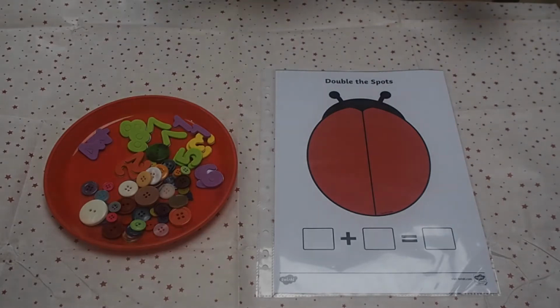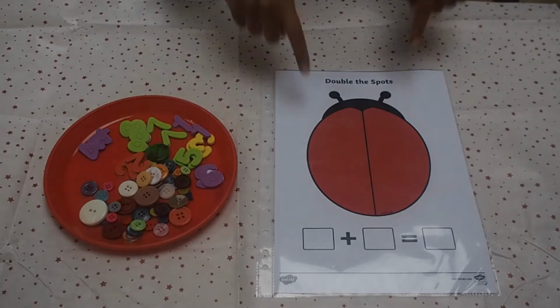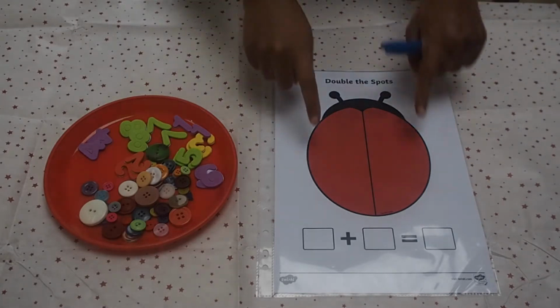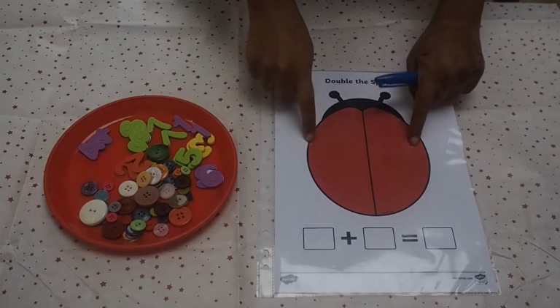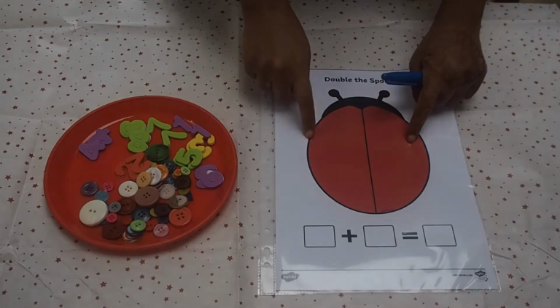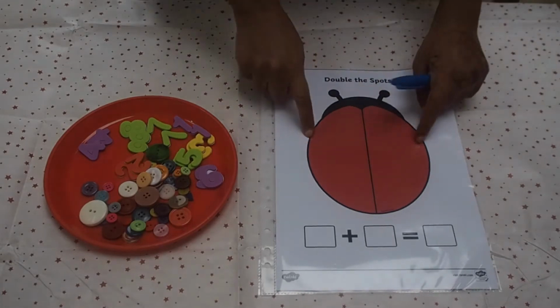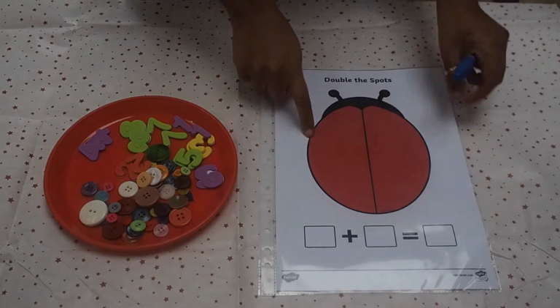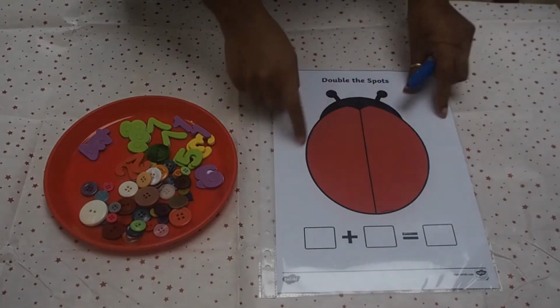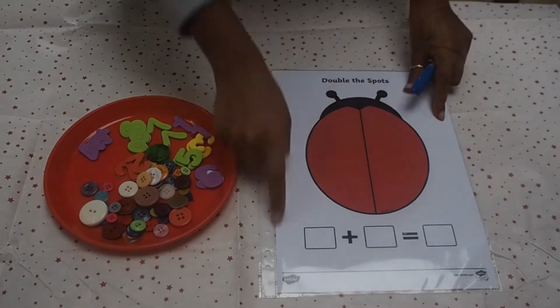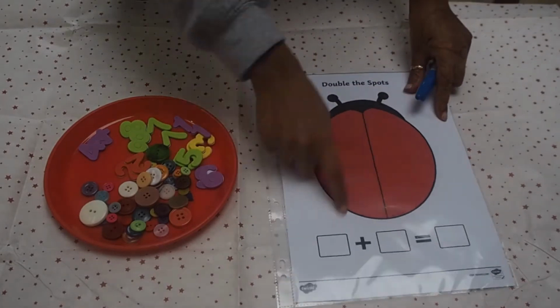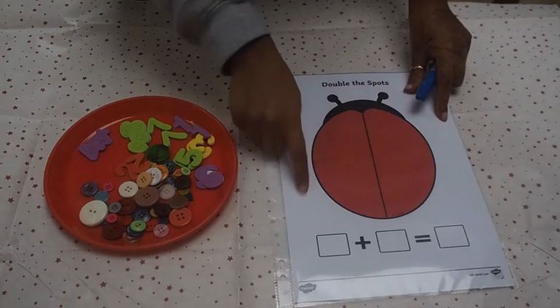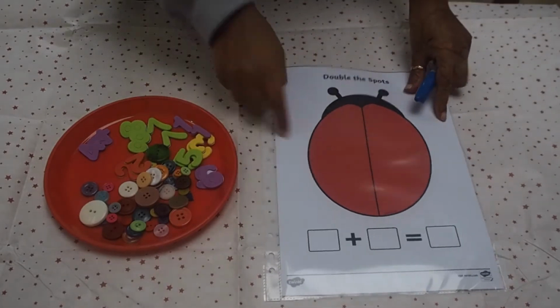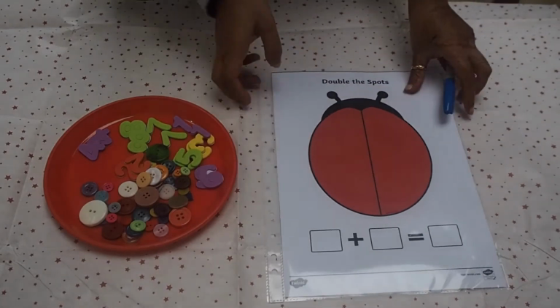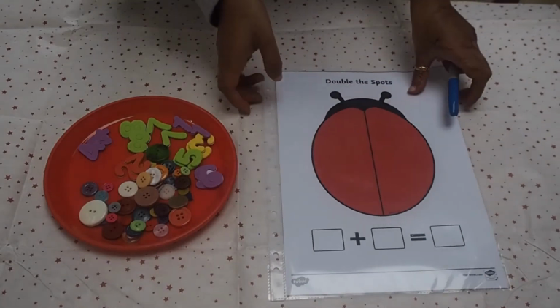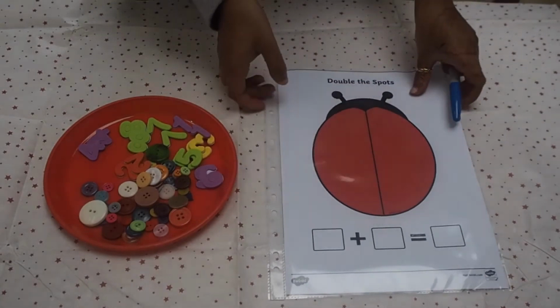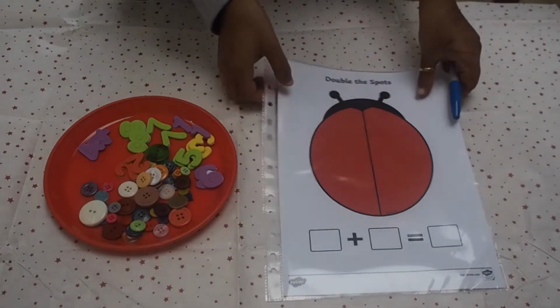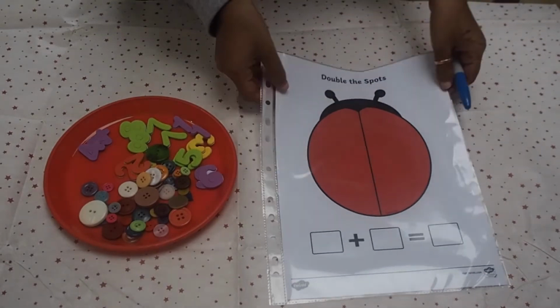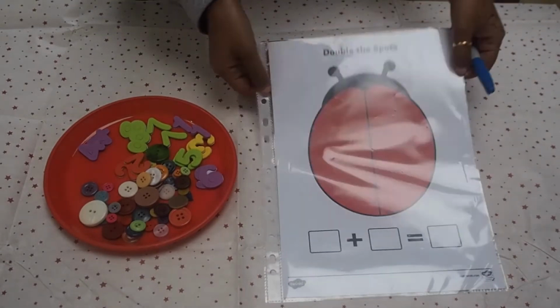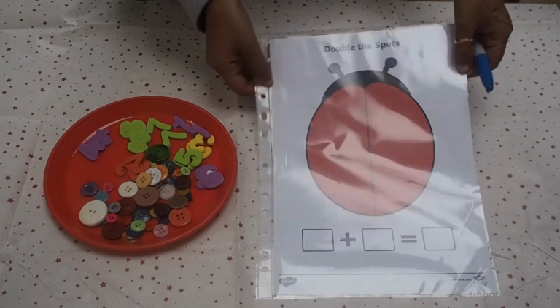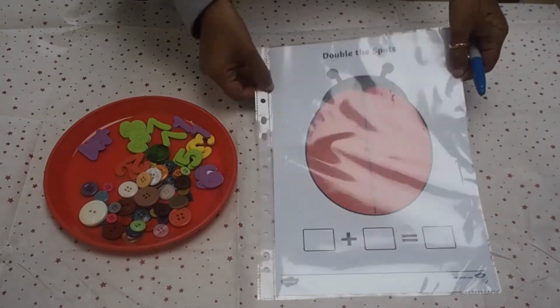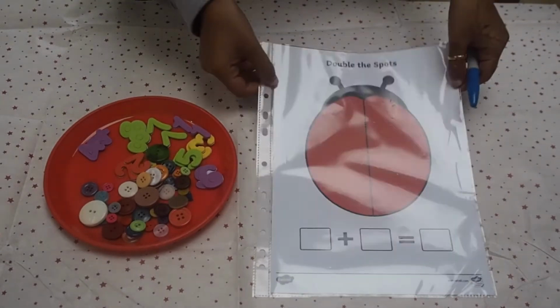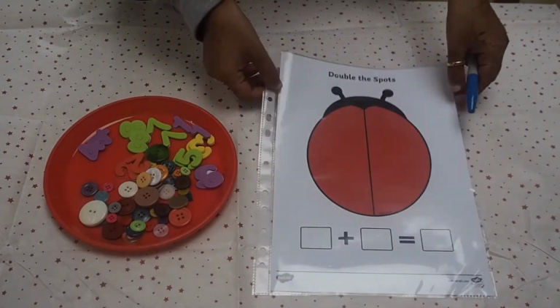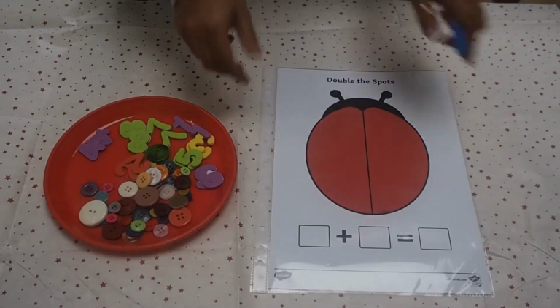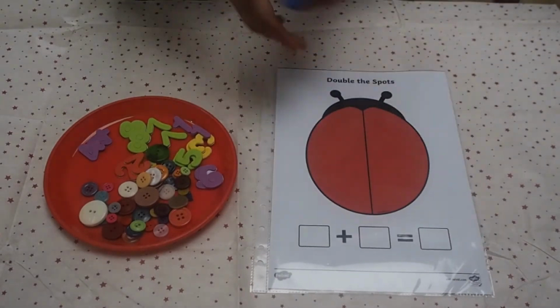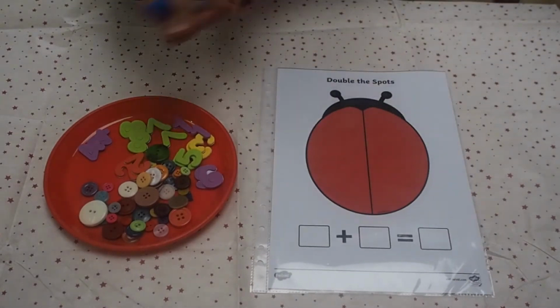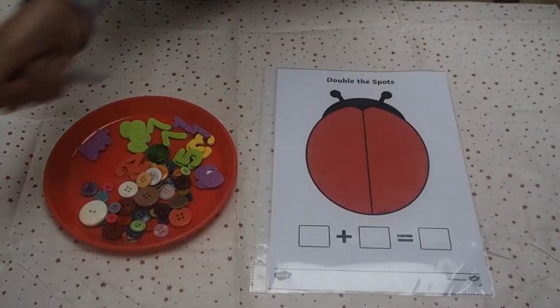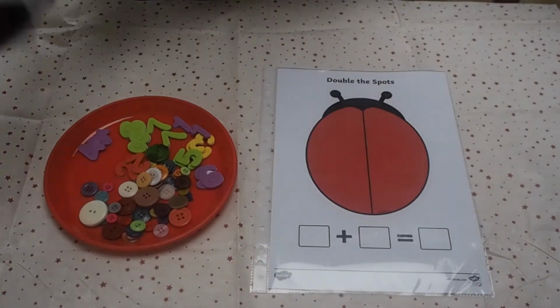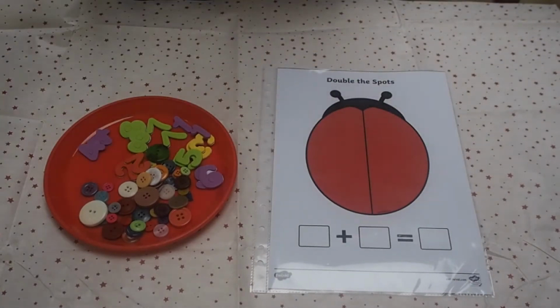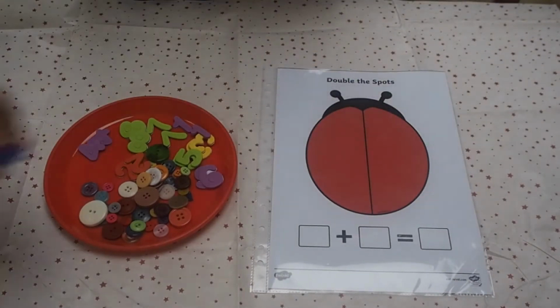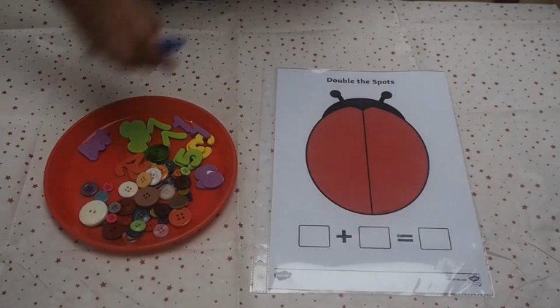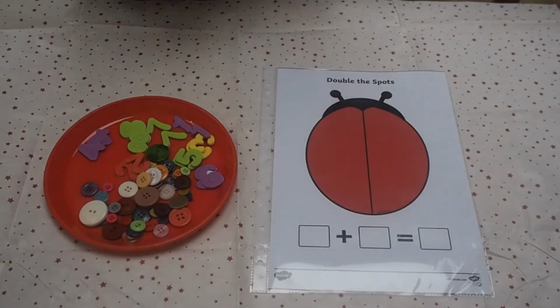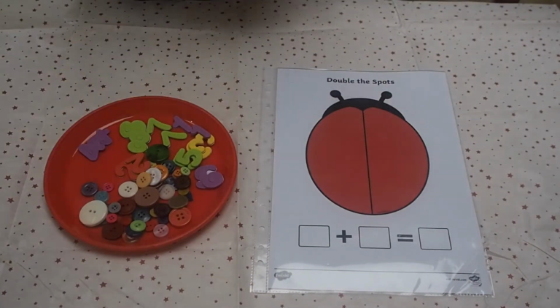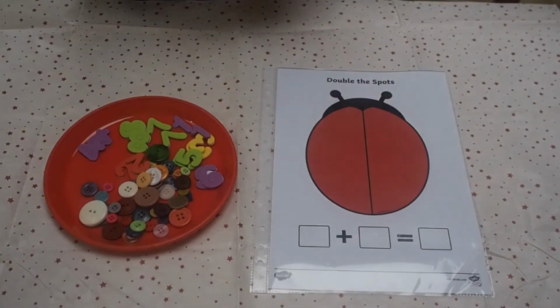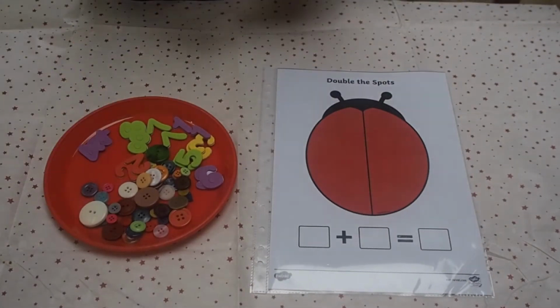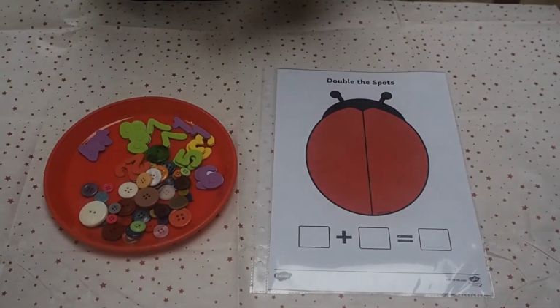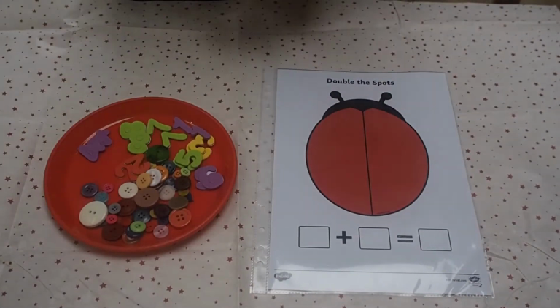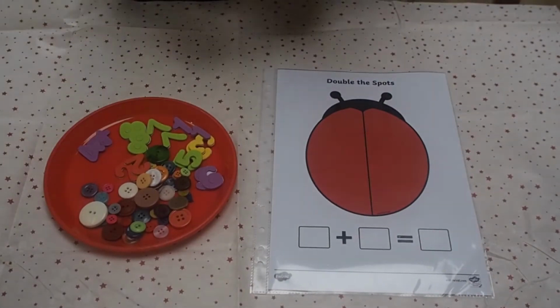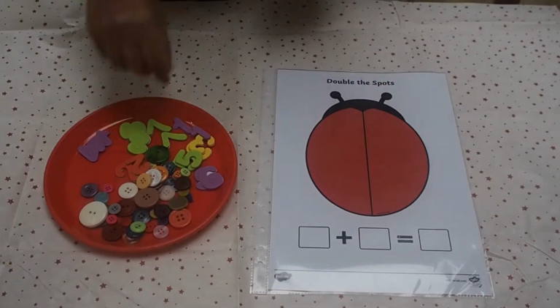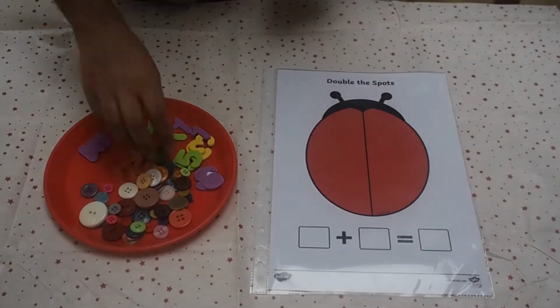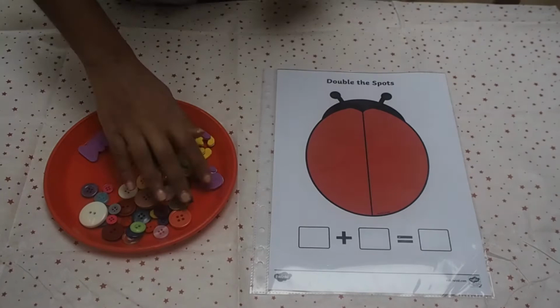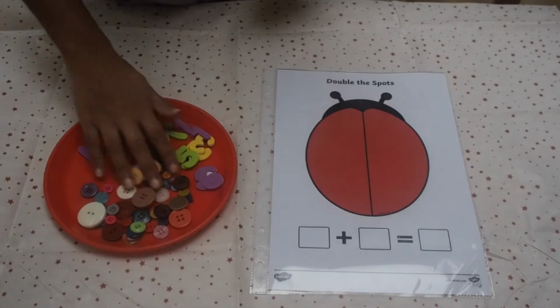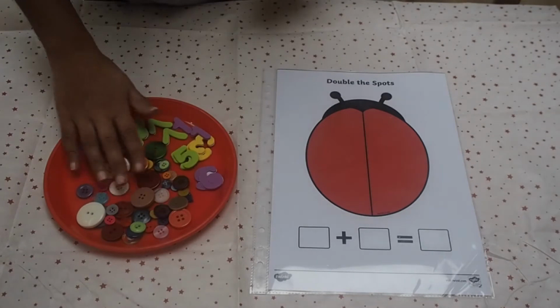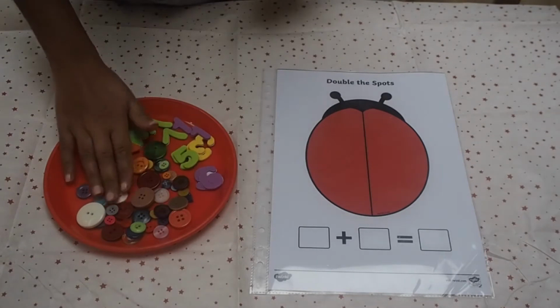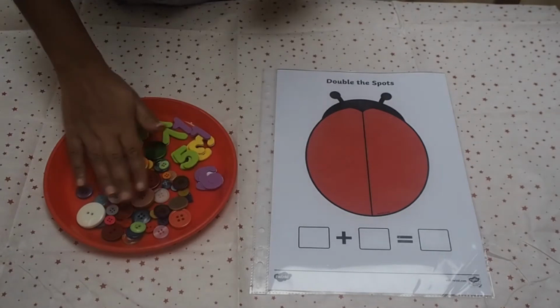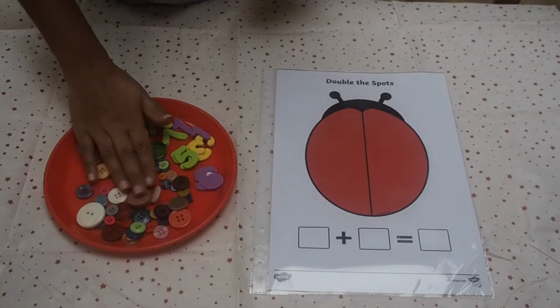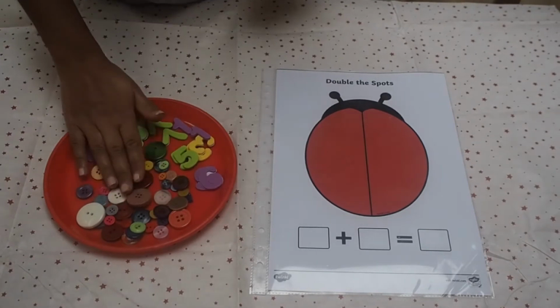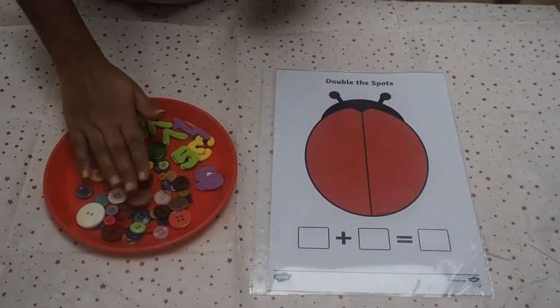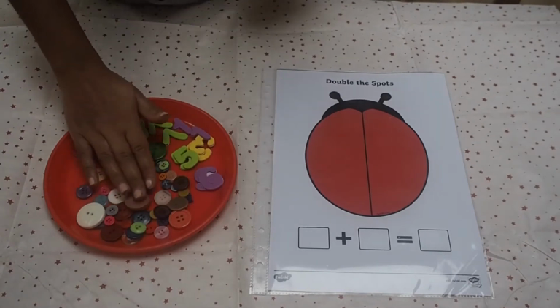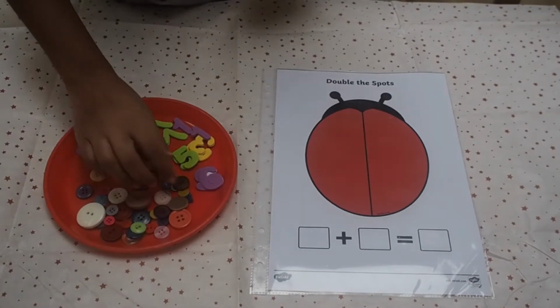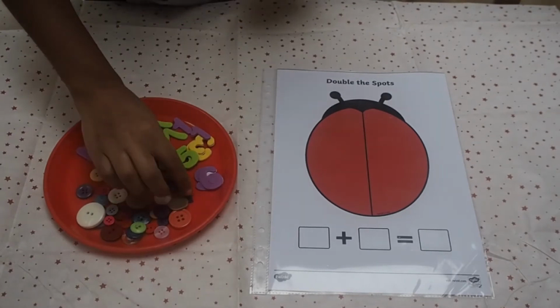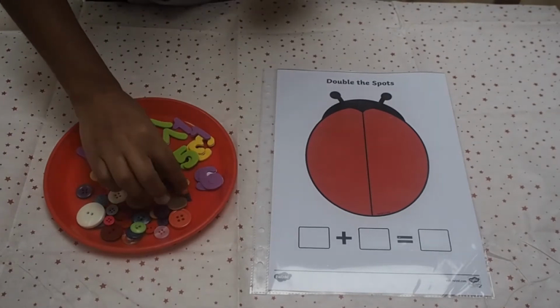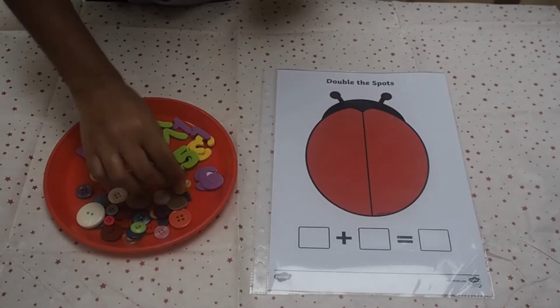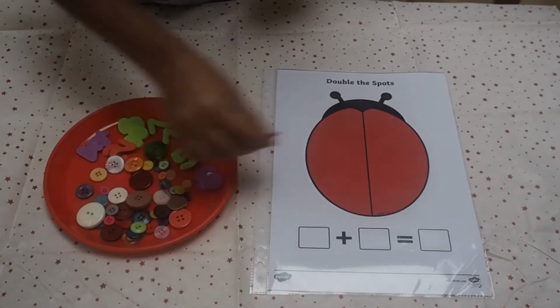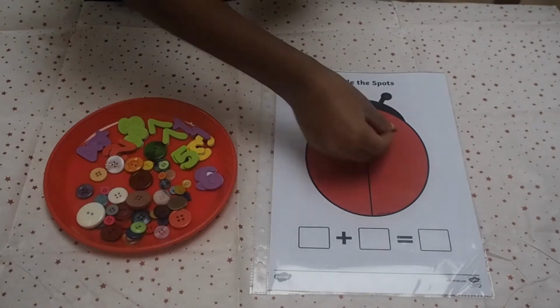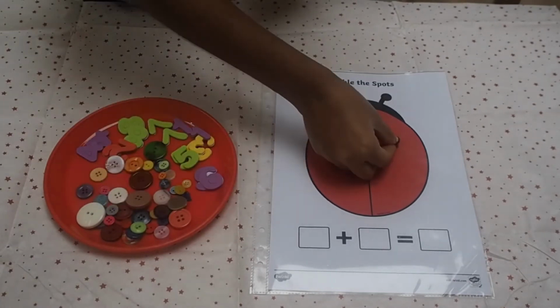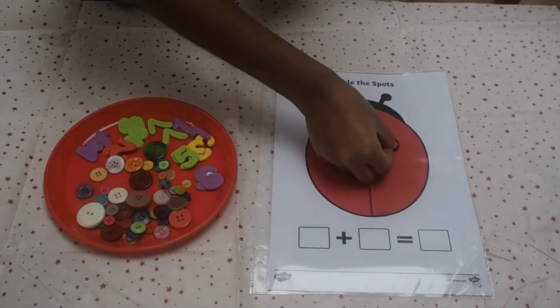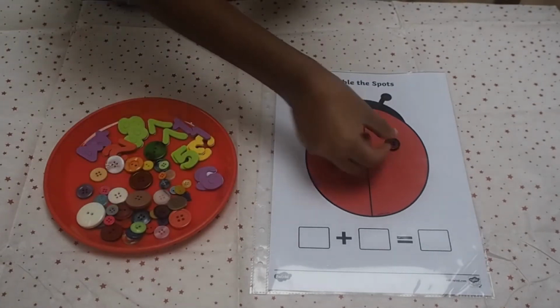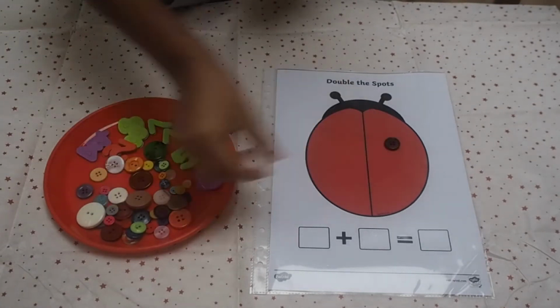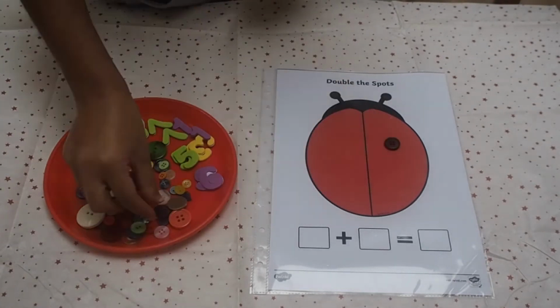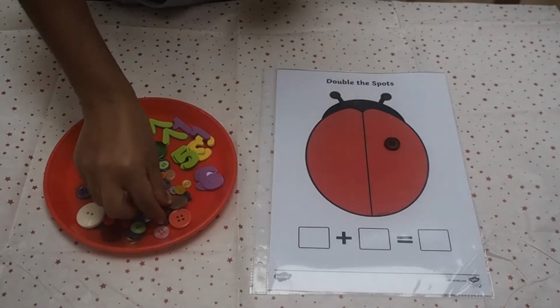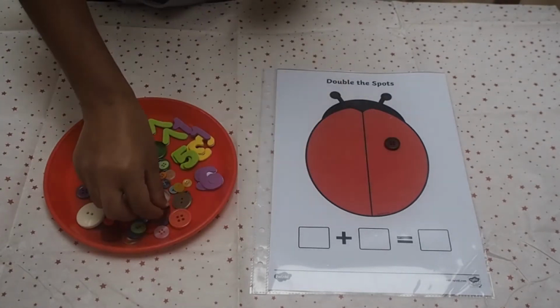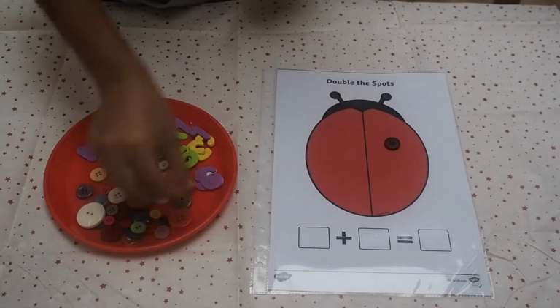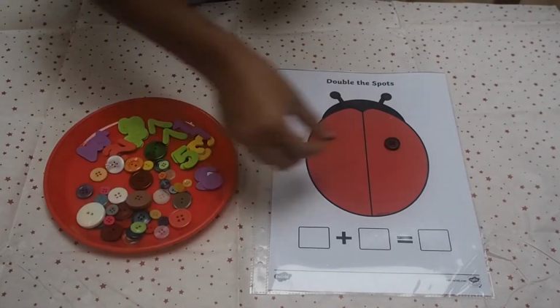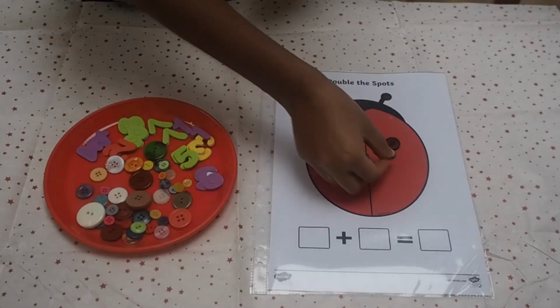You could try this ladybird template. You can print the resource from our website, pop it into a wallet or laminate.